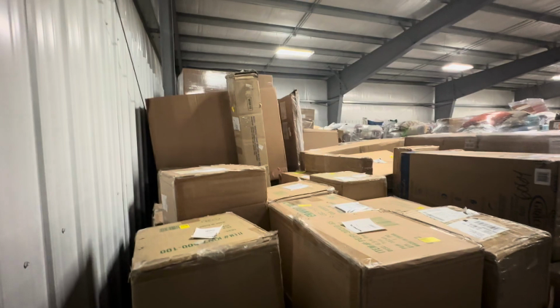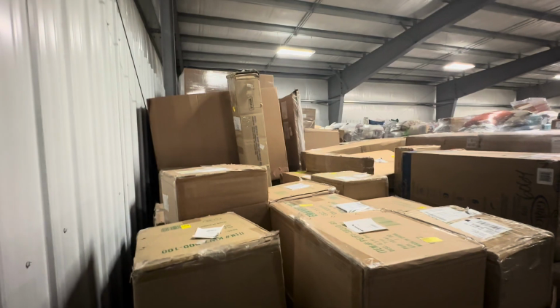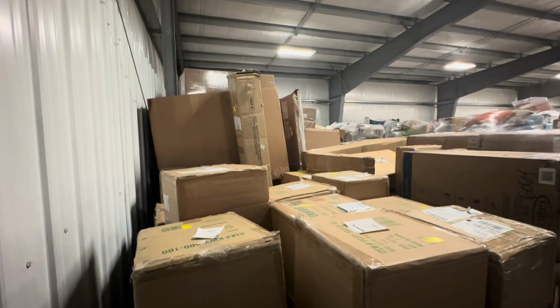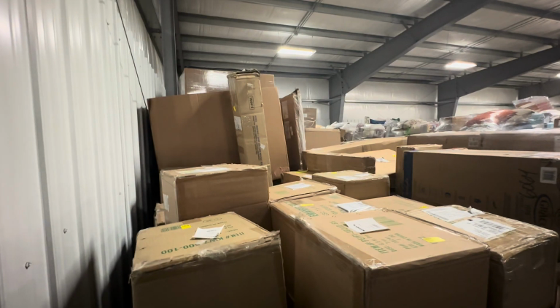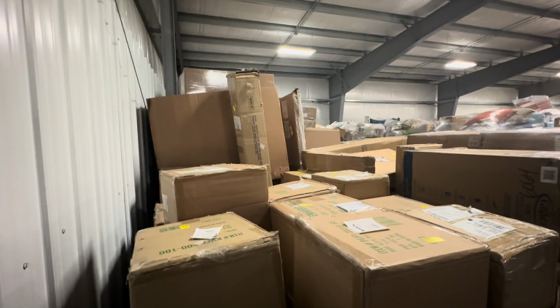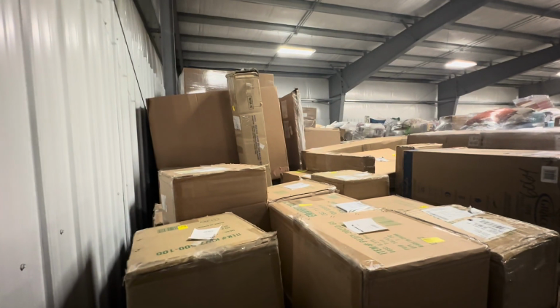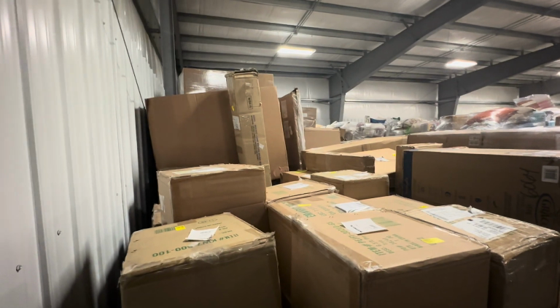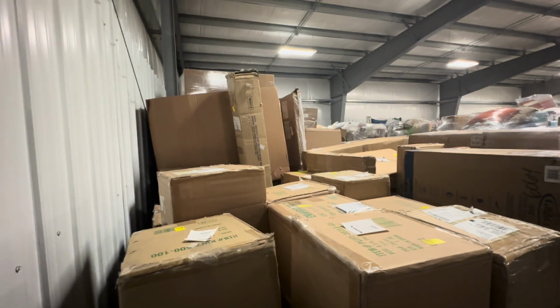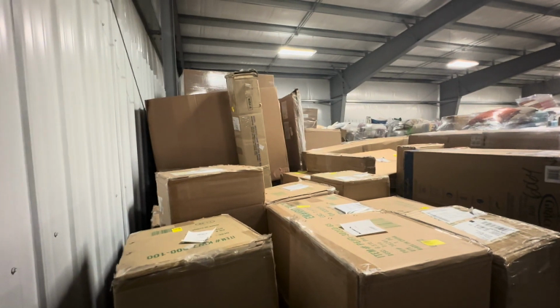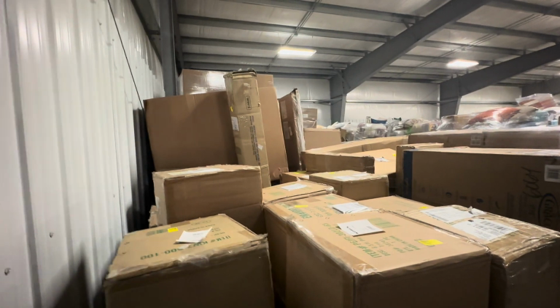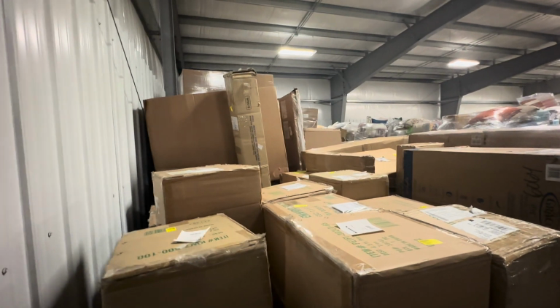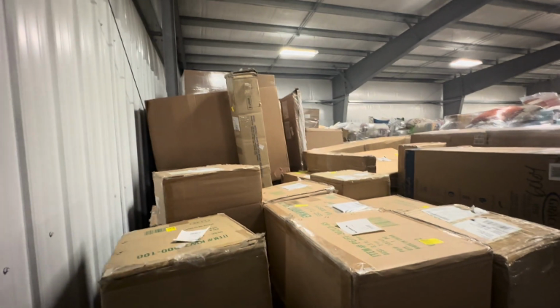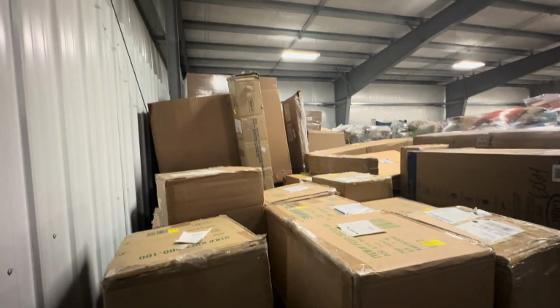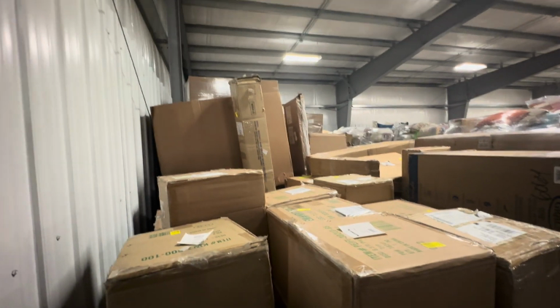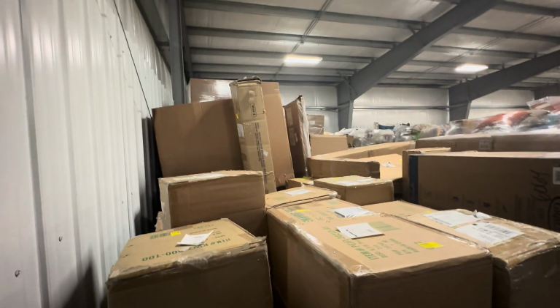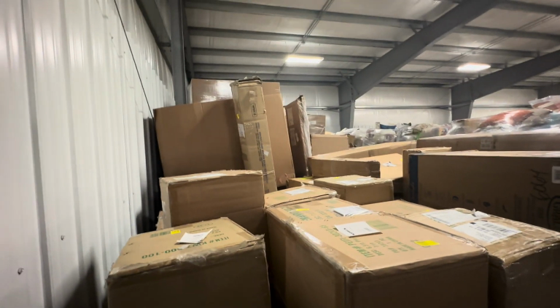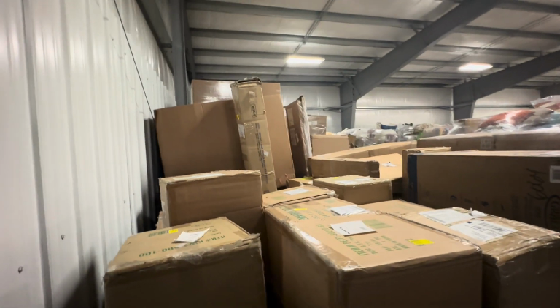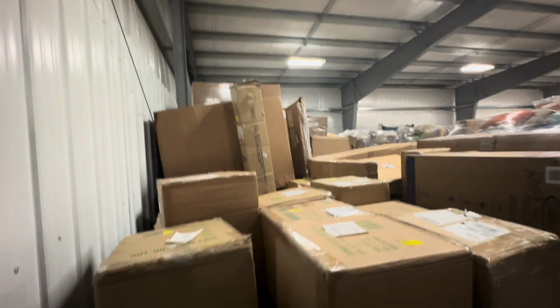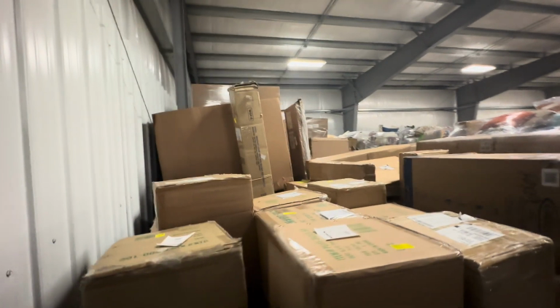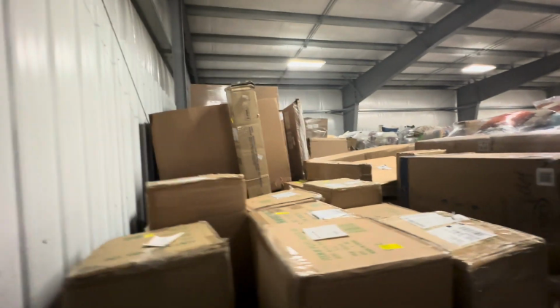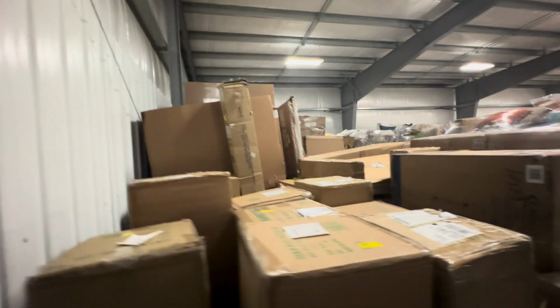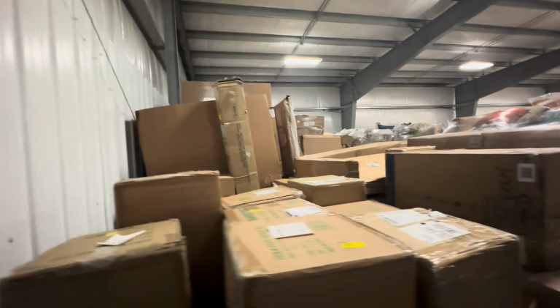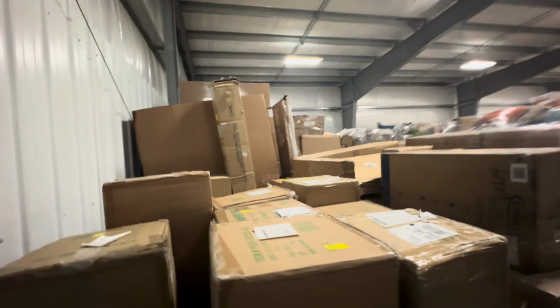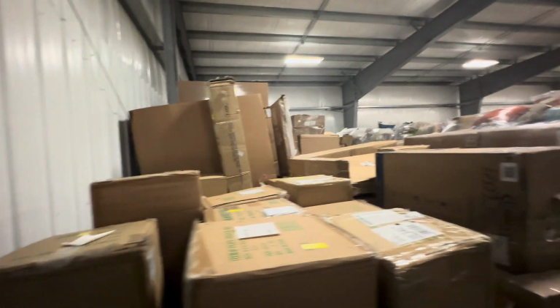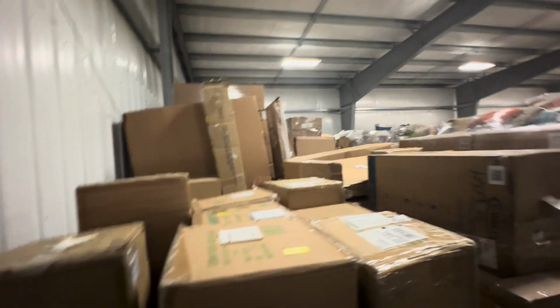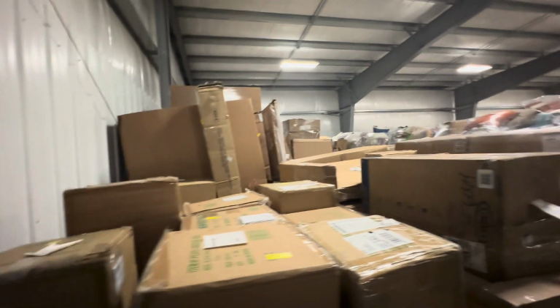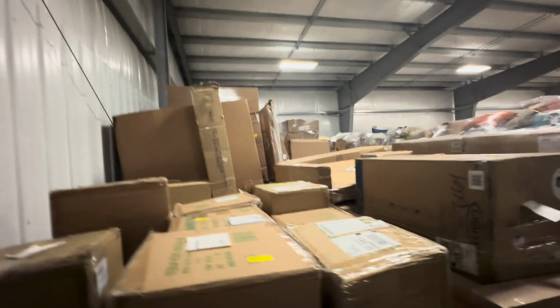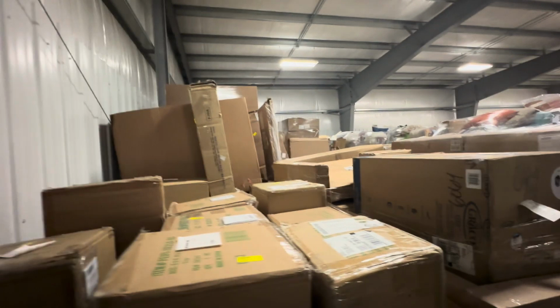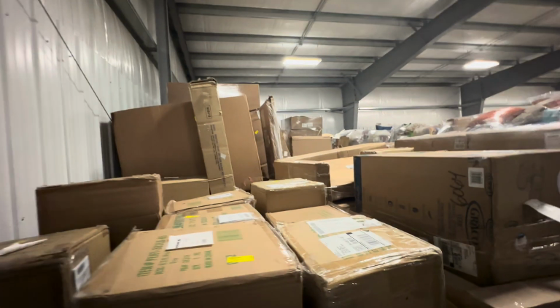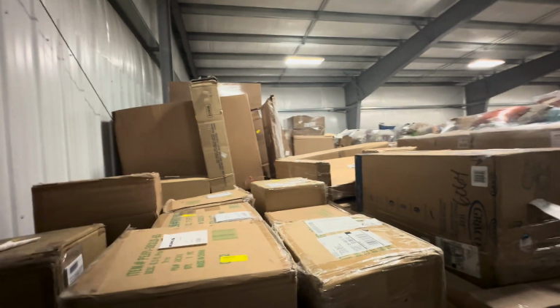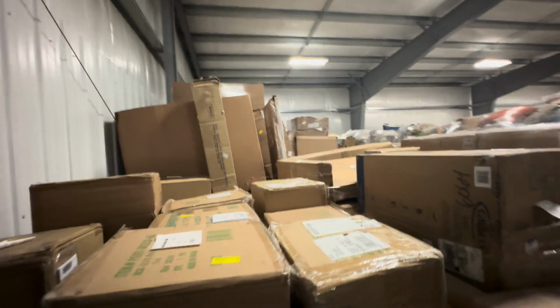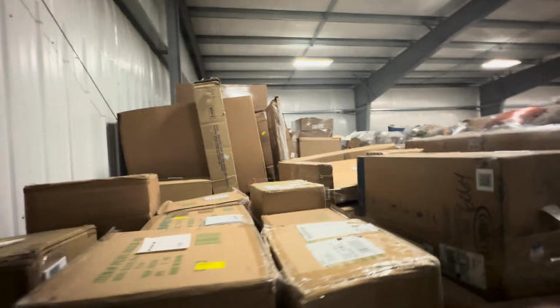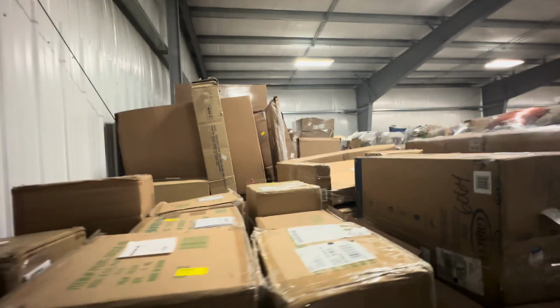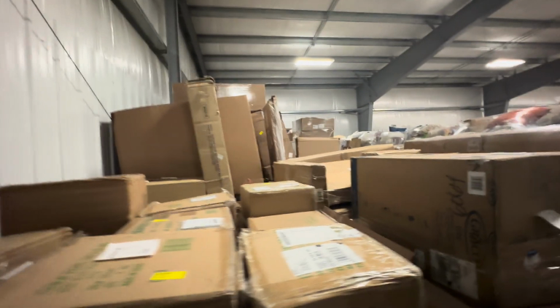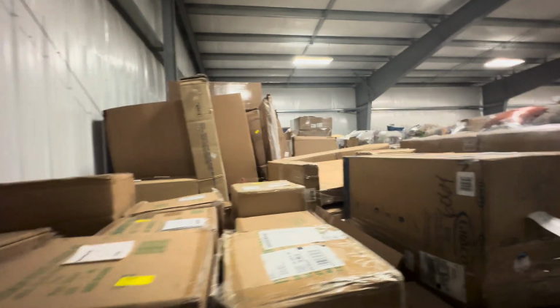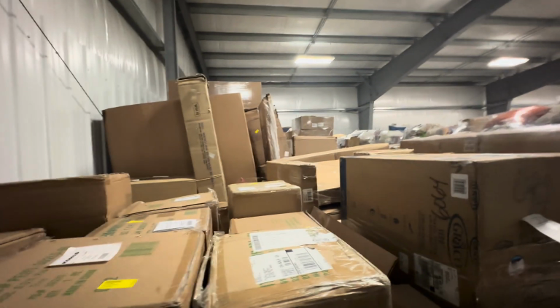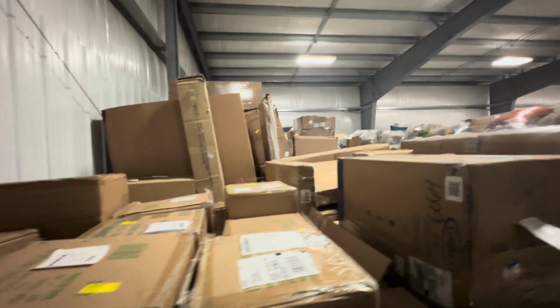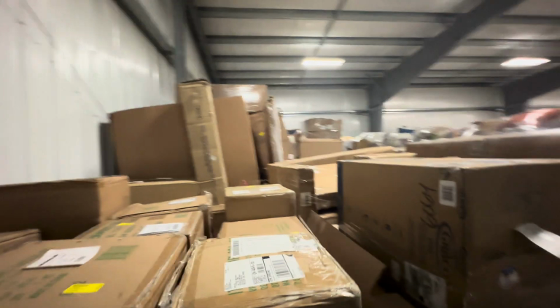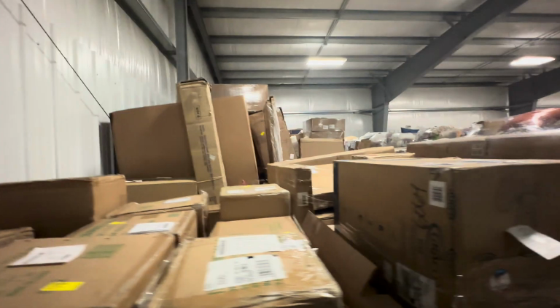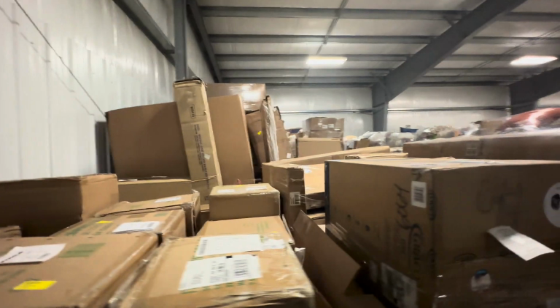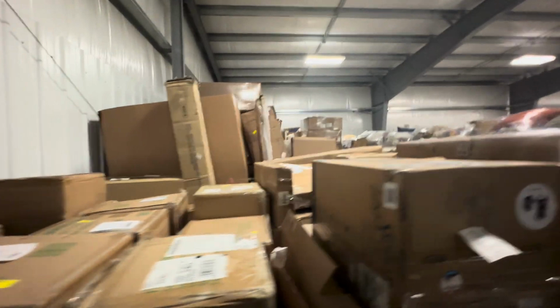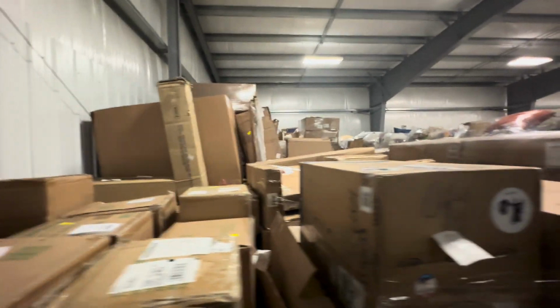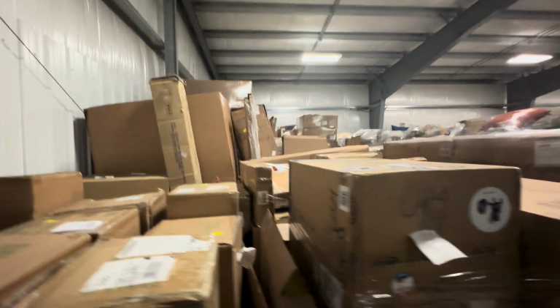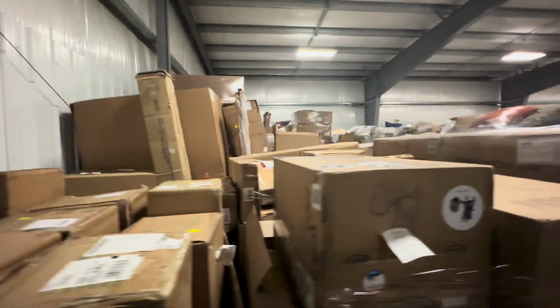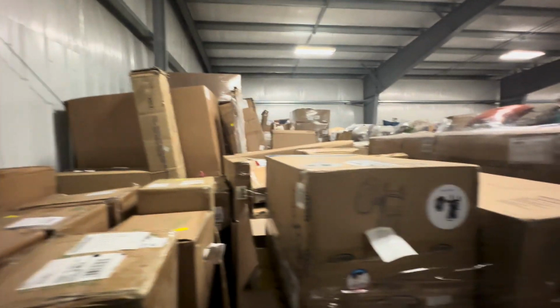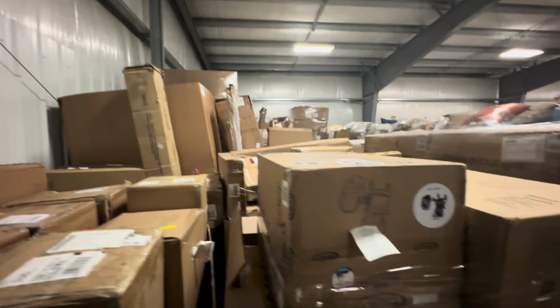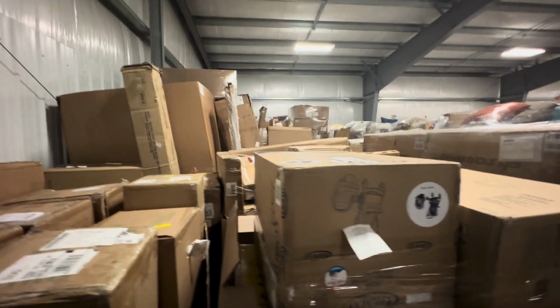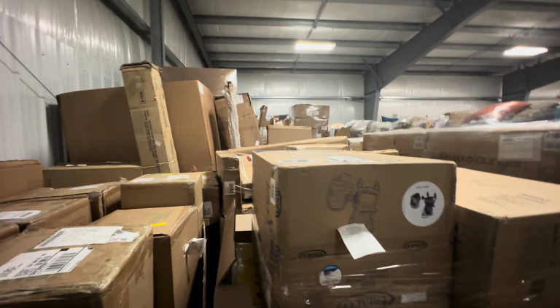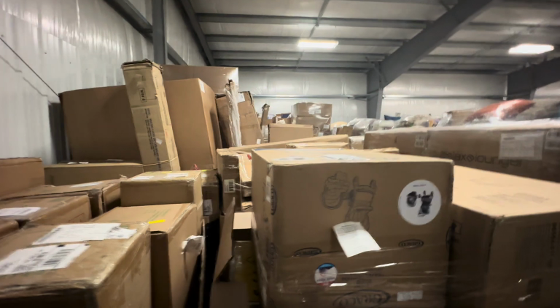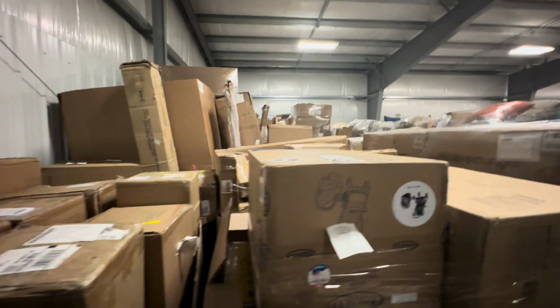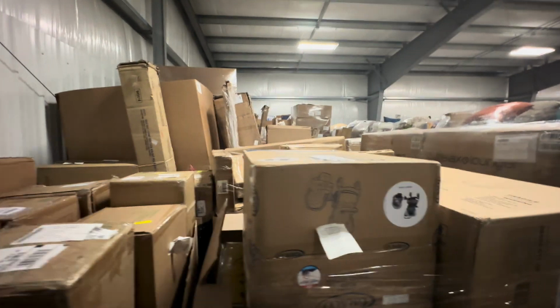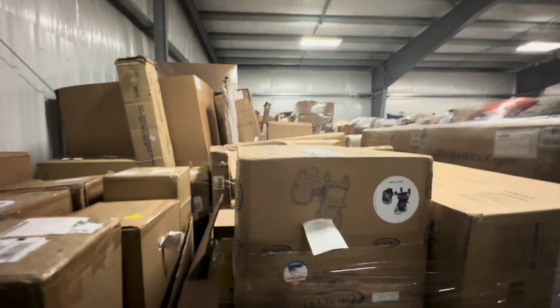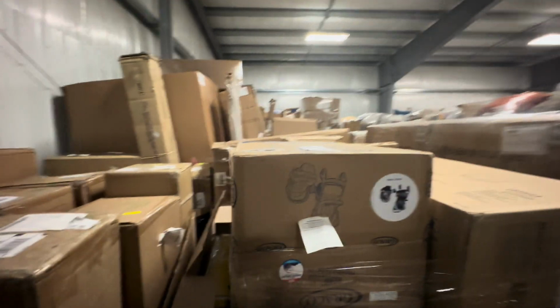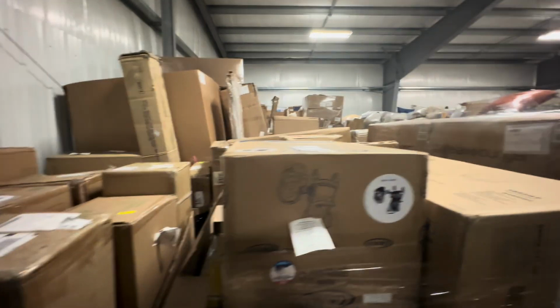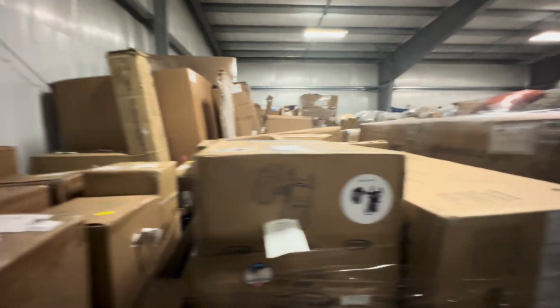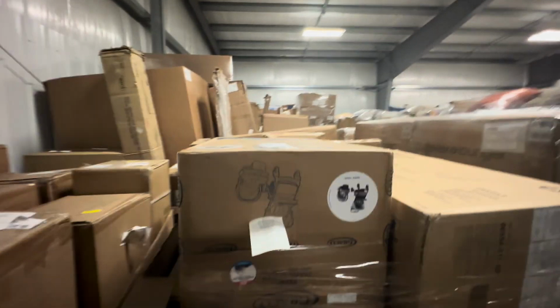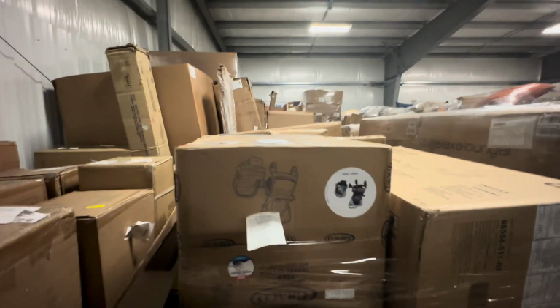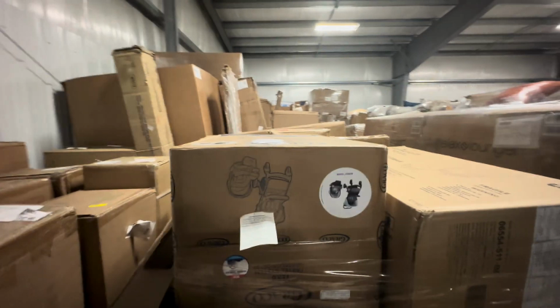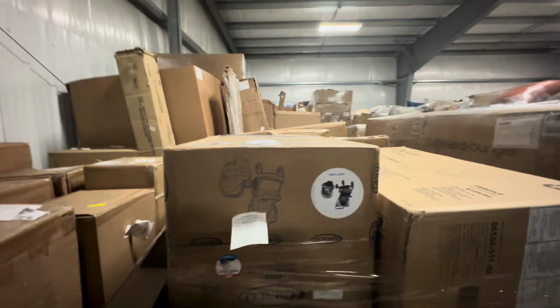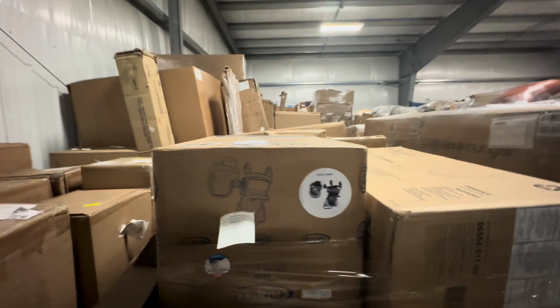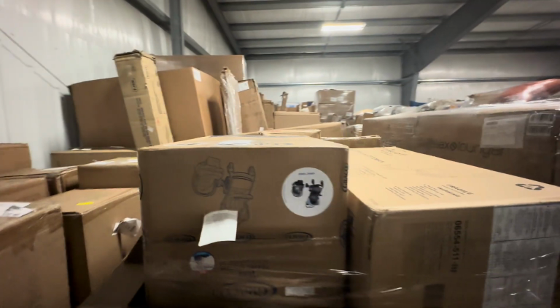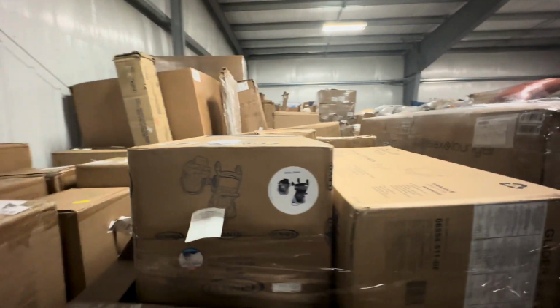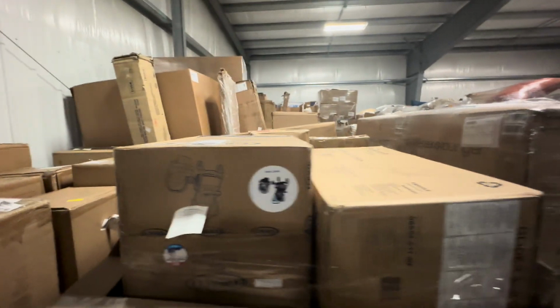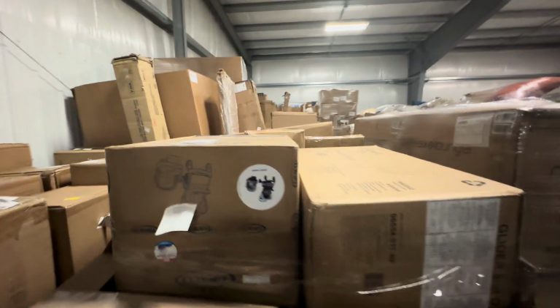Okay friends, here is a Kohl's load — 41 pallets. This is a really great looking load.